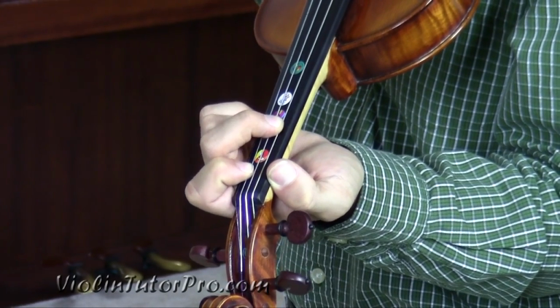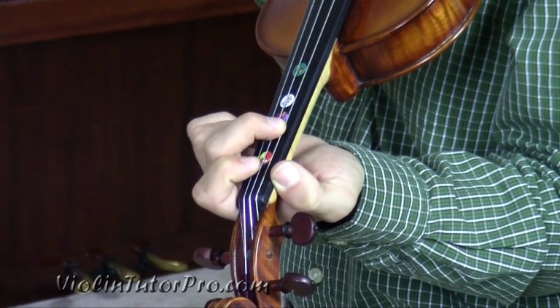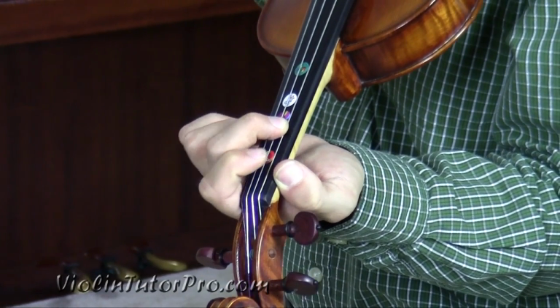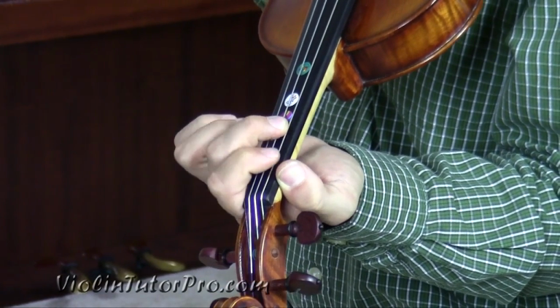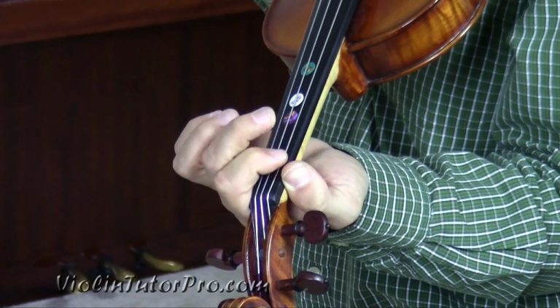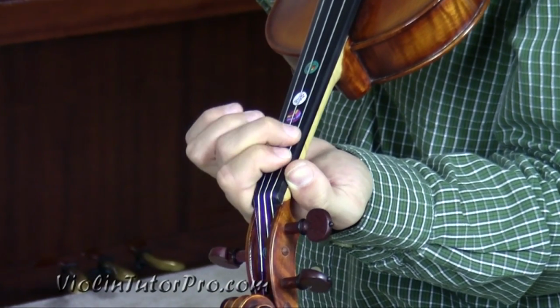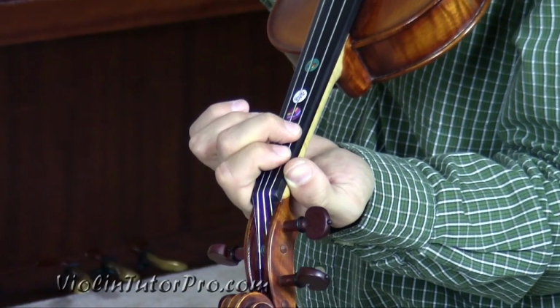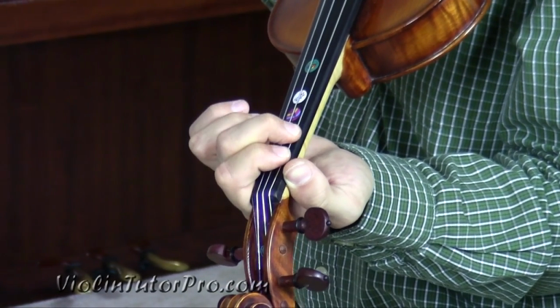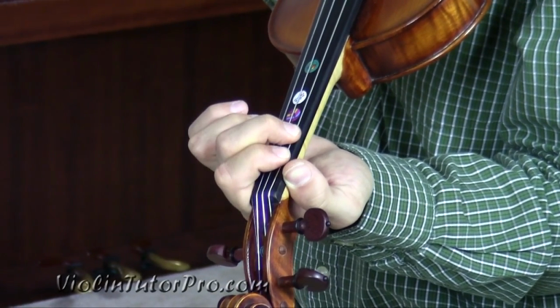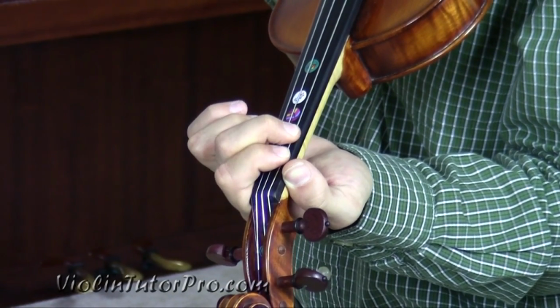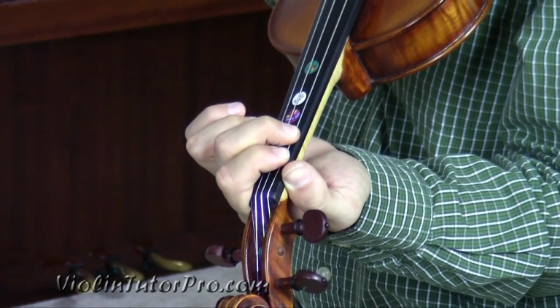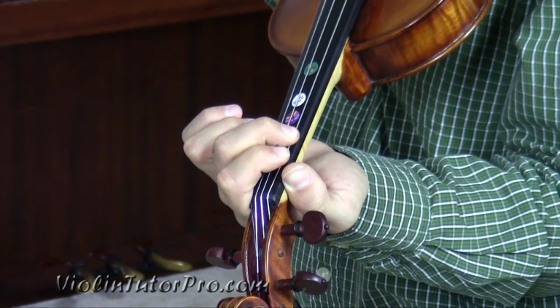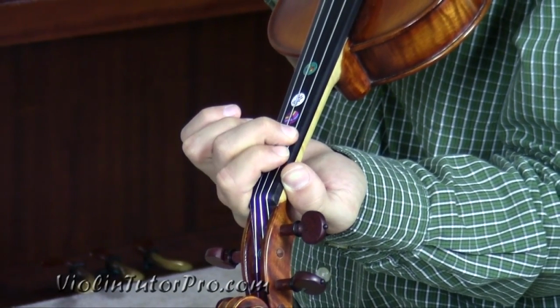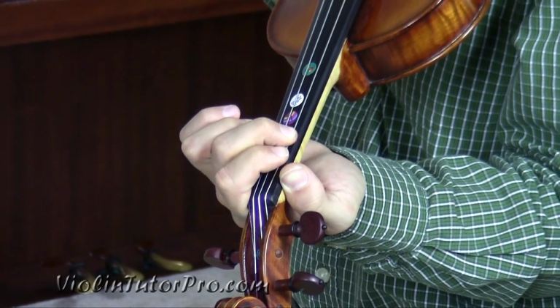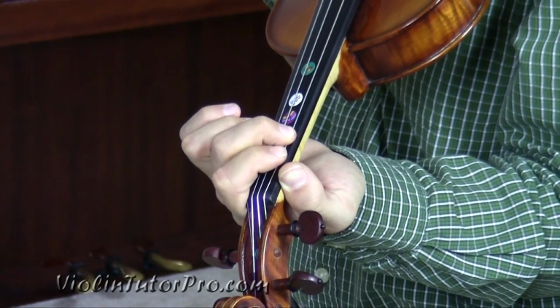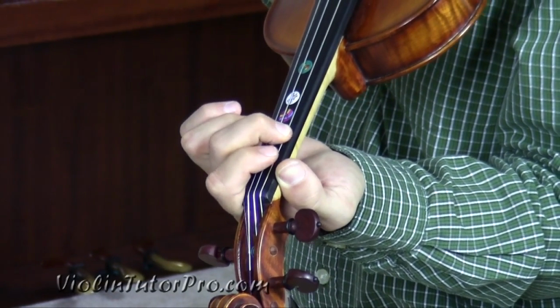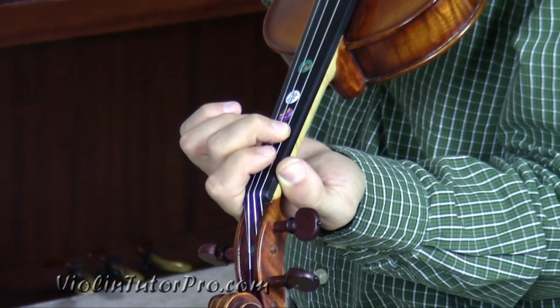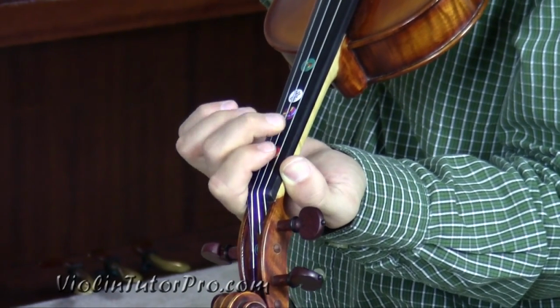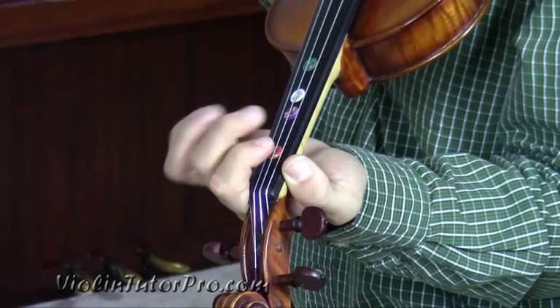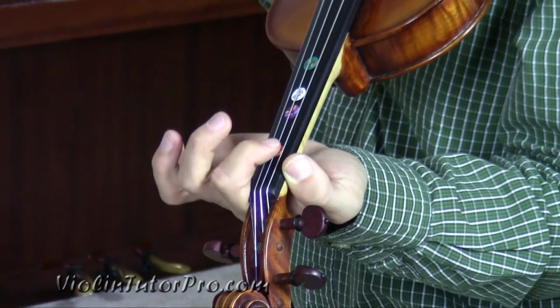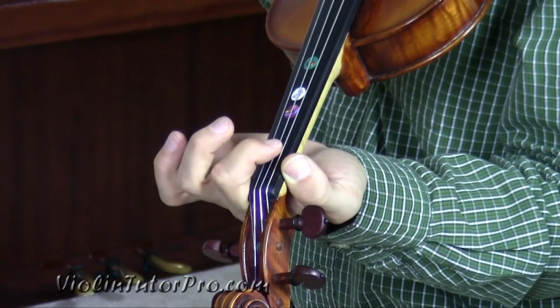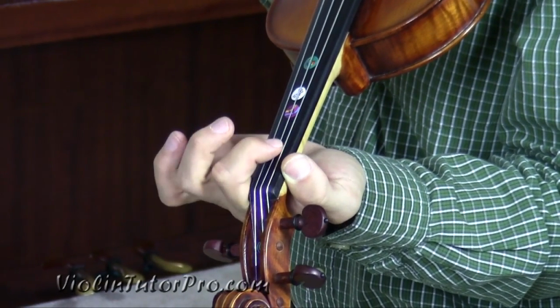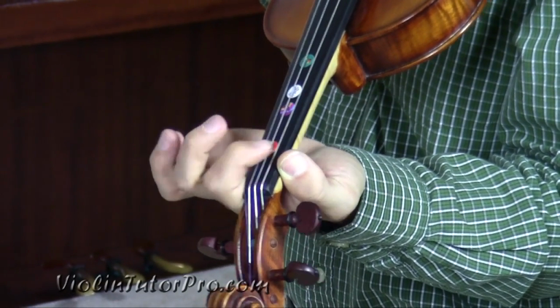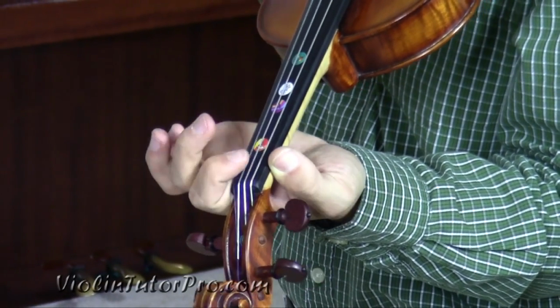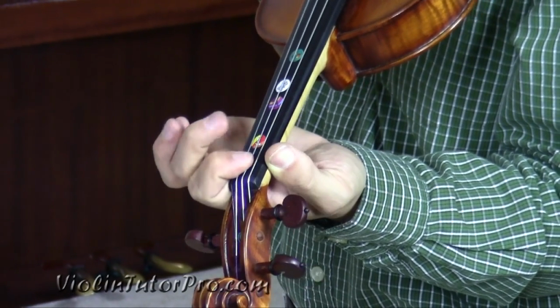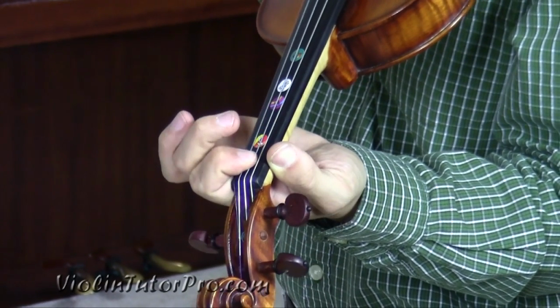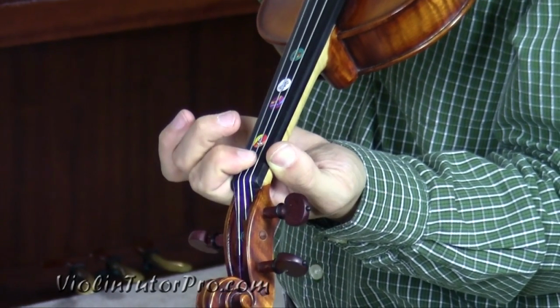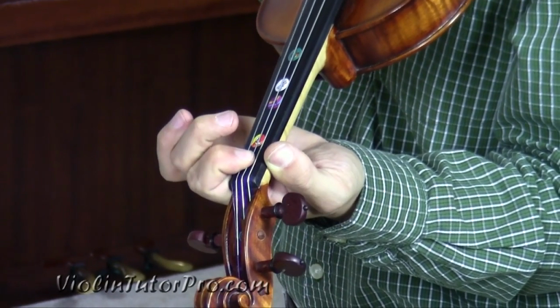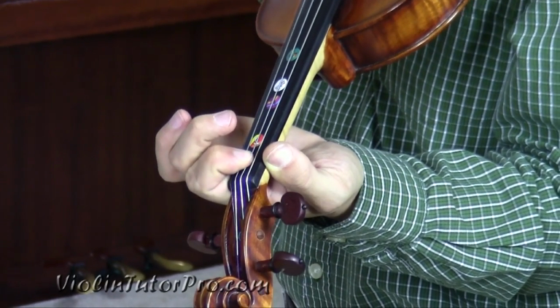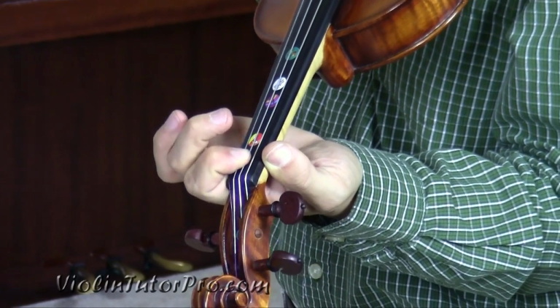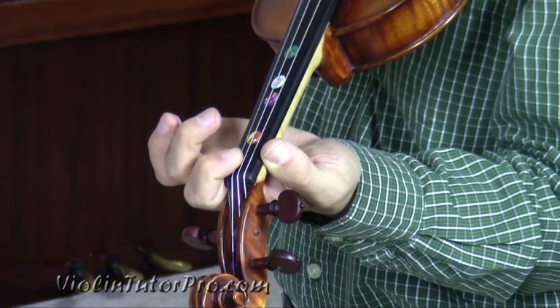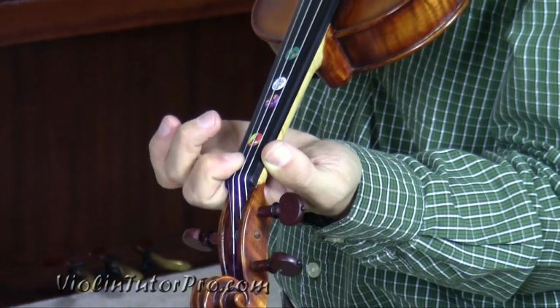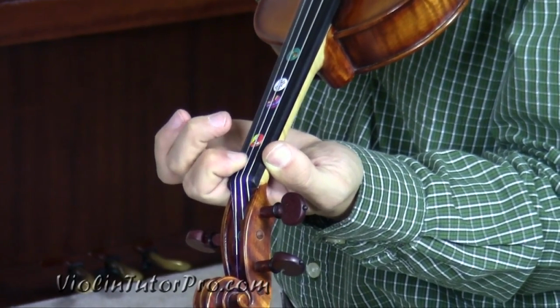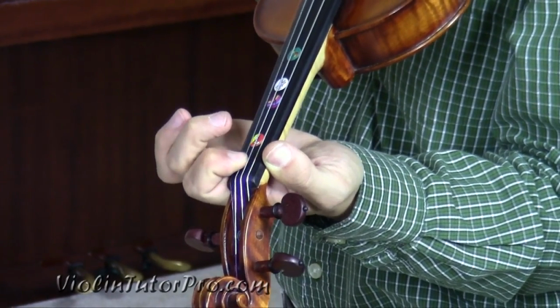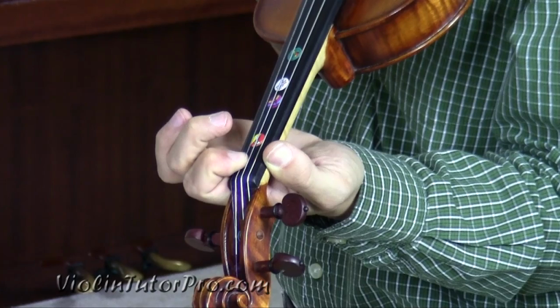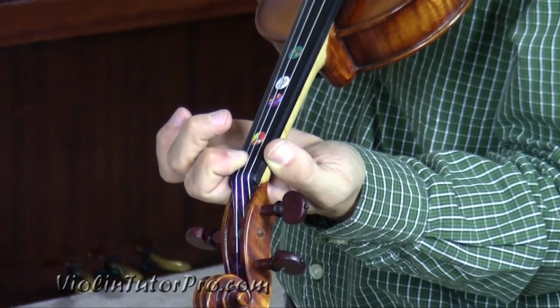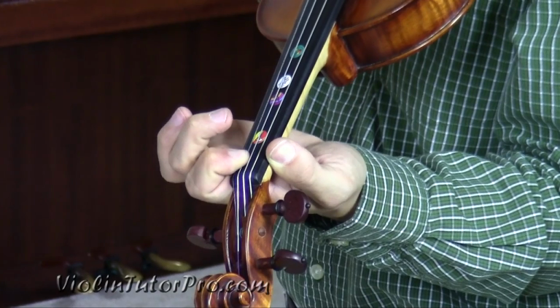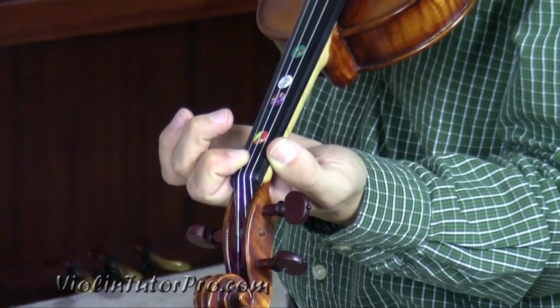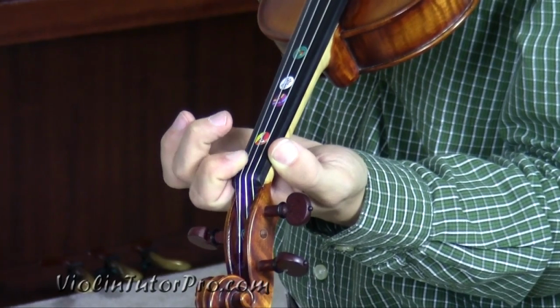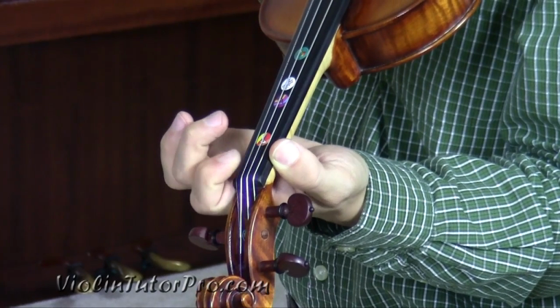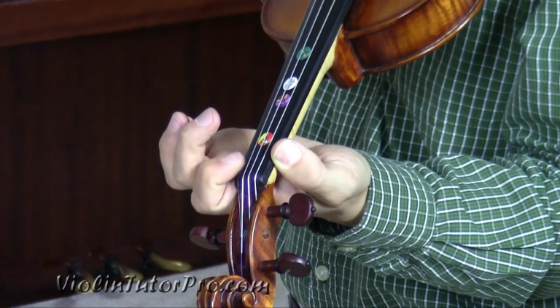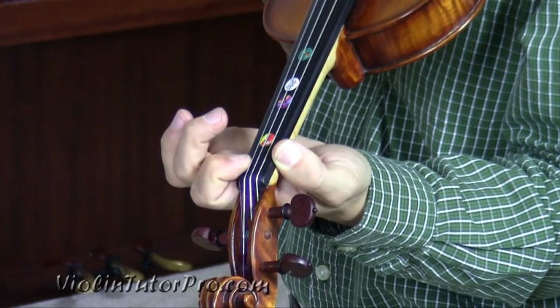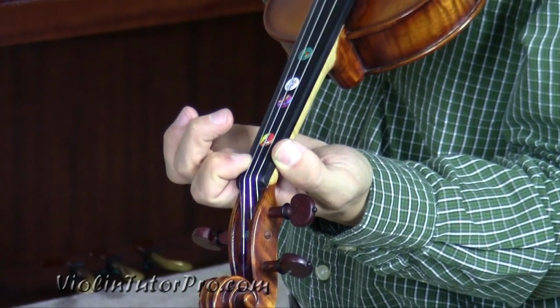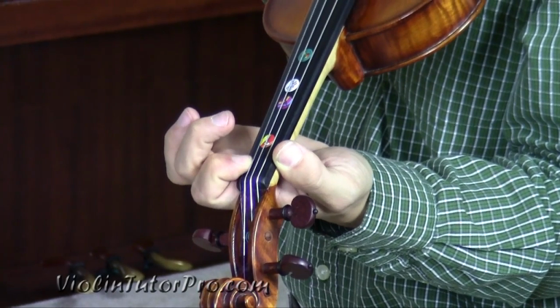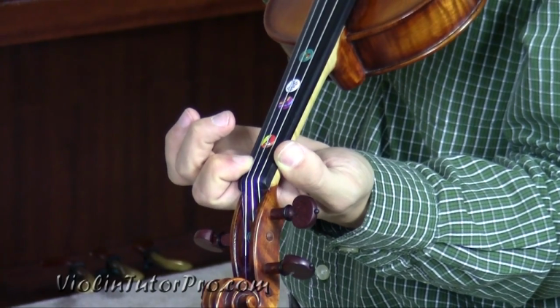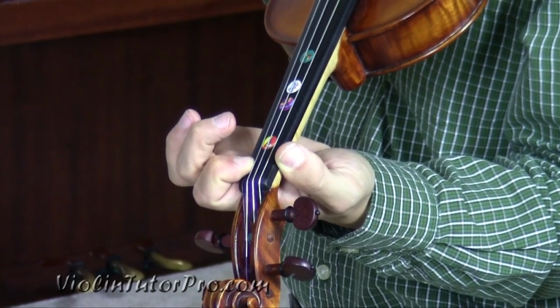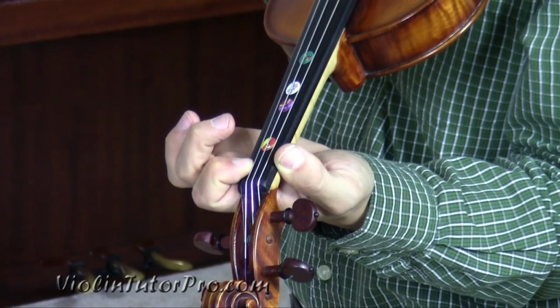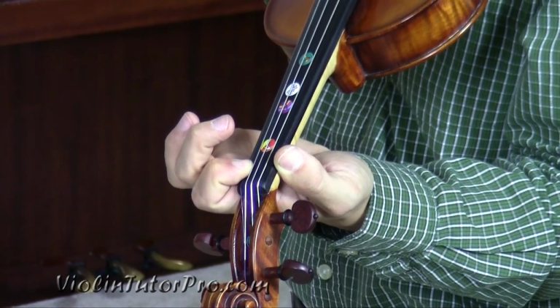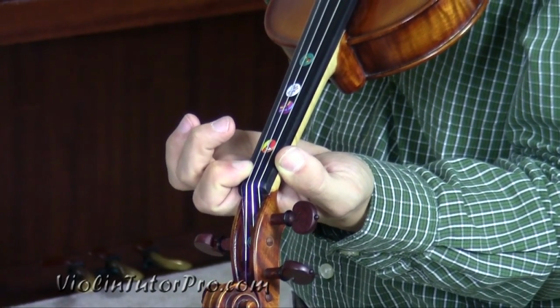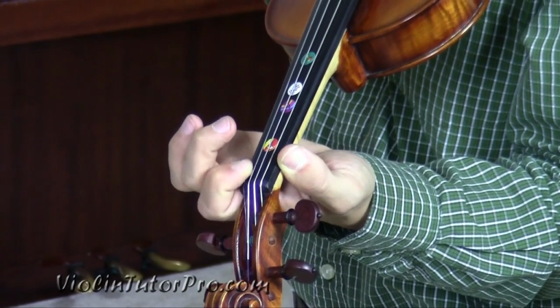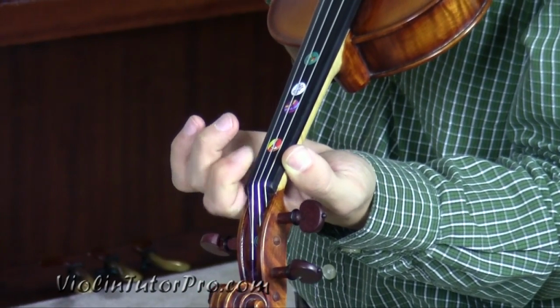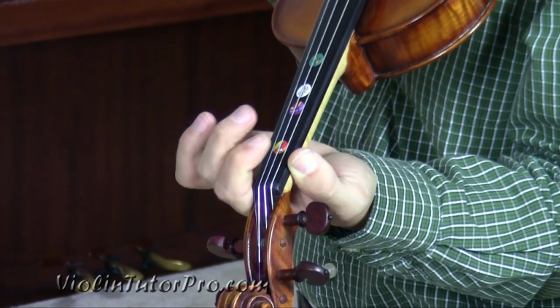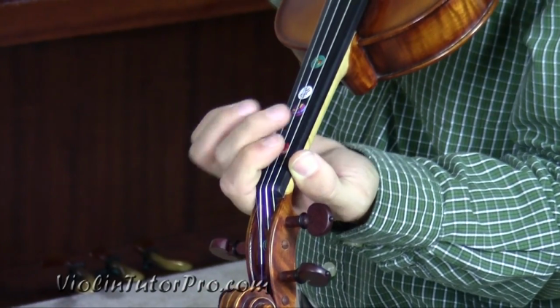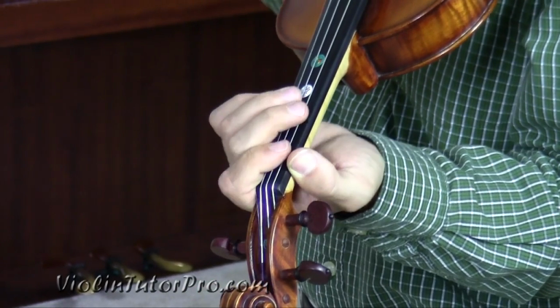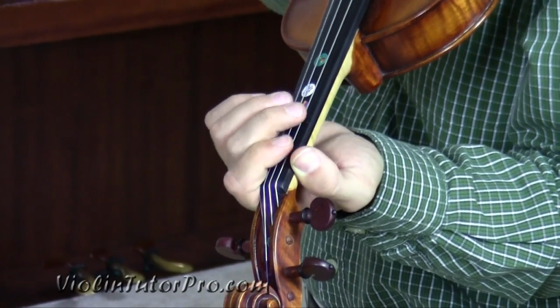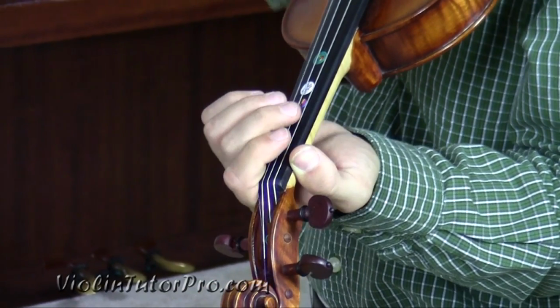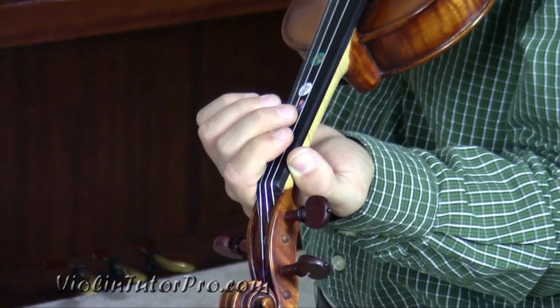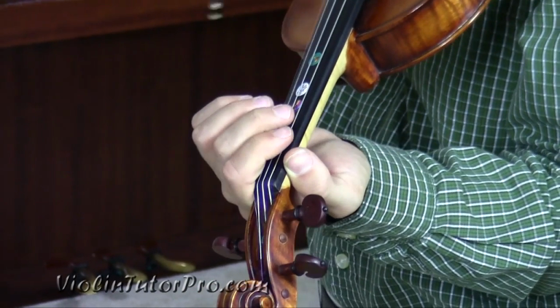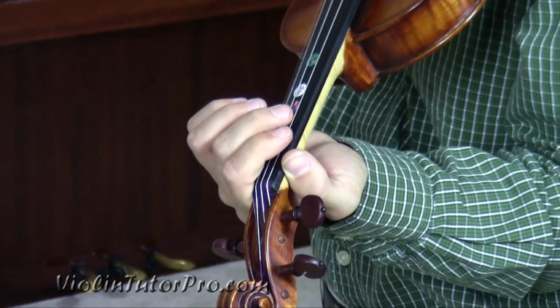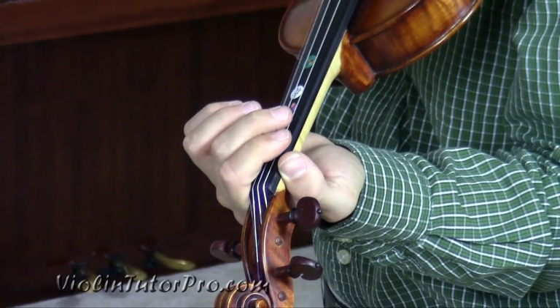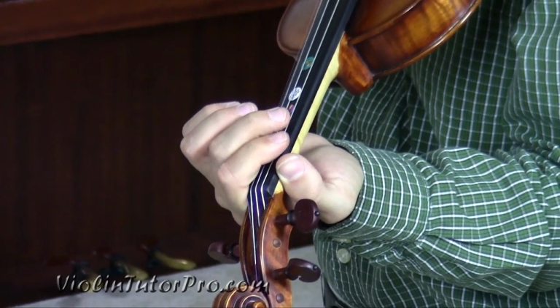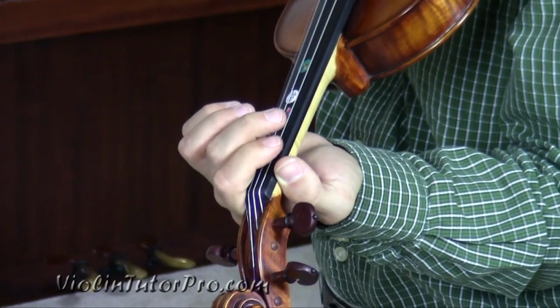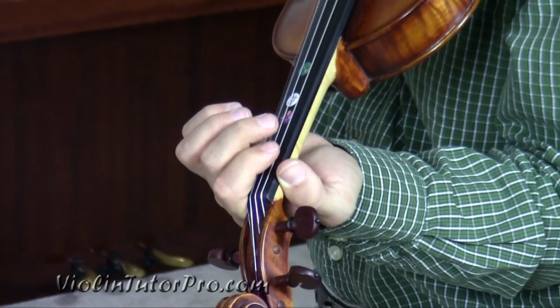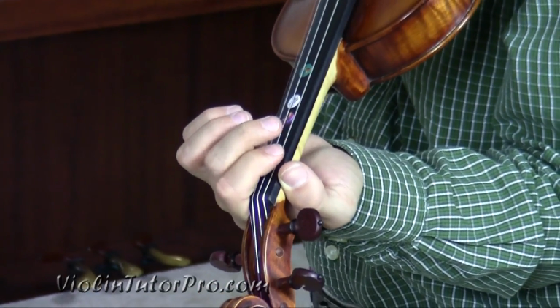which means we're going to have low twos on the G, as well as low one on D, low one on A, and low one on E. It starts off with low two on G.